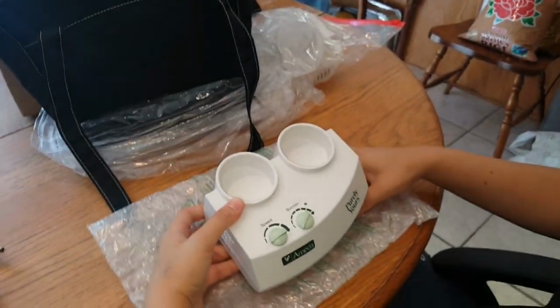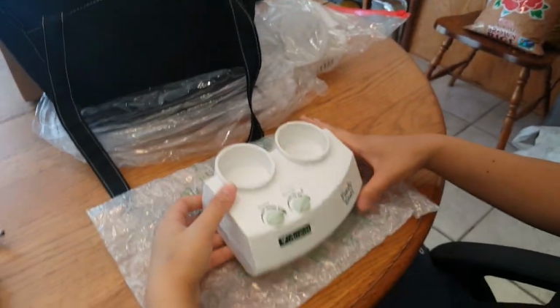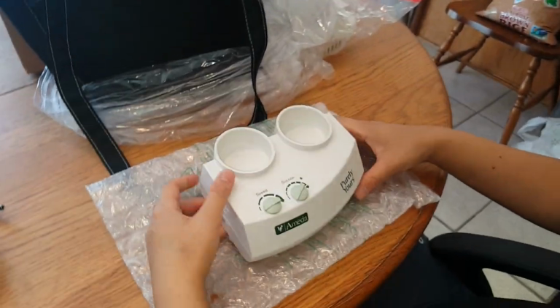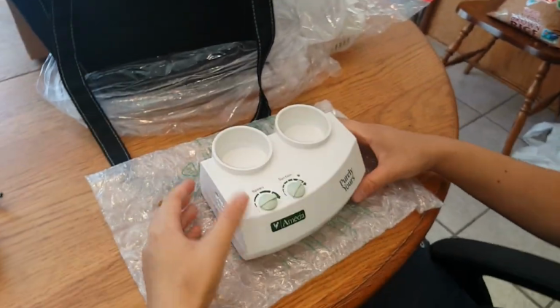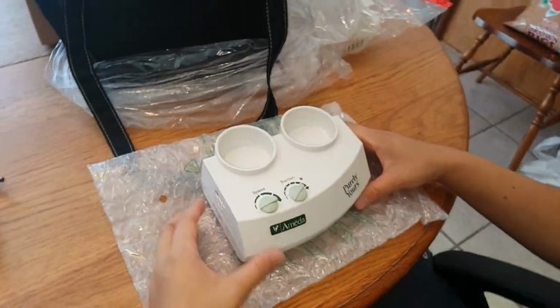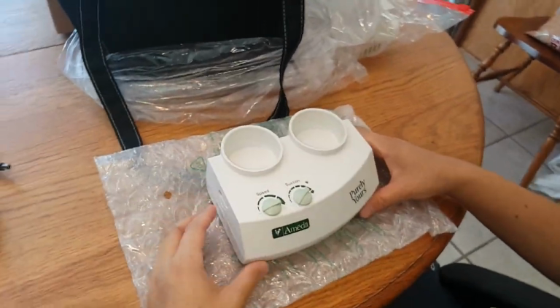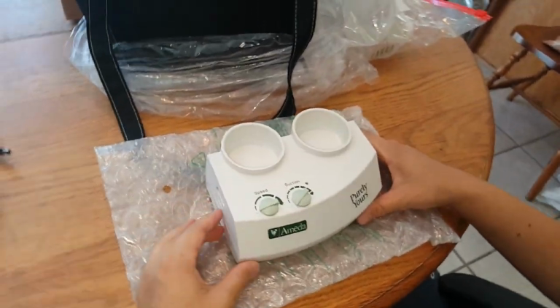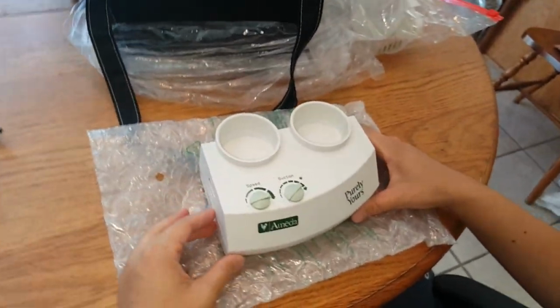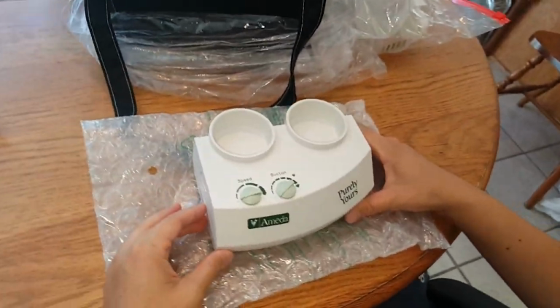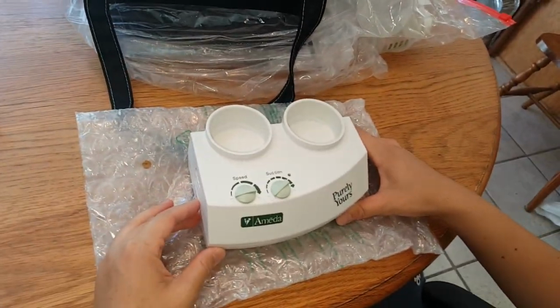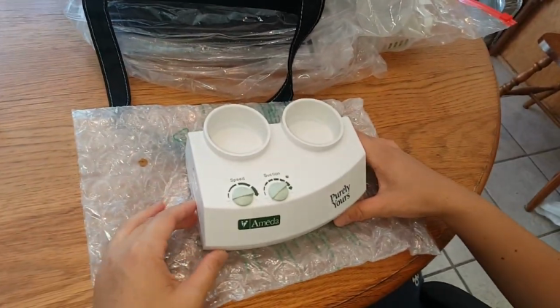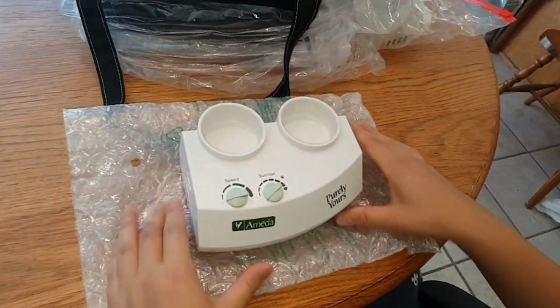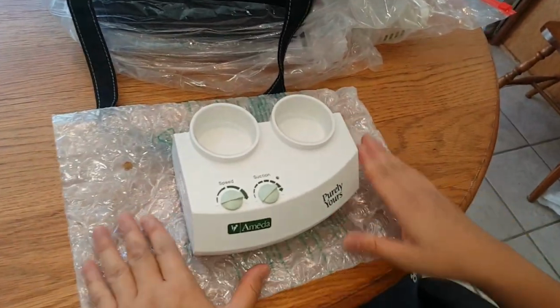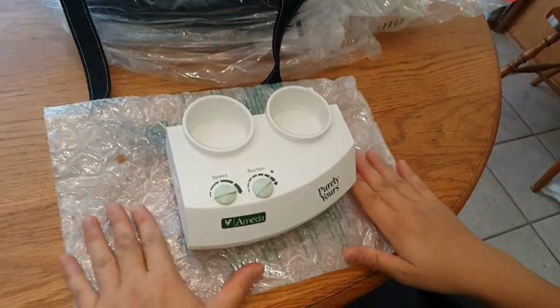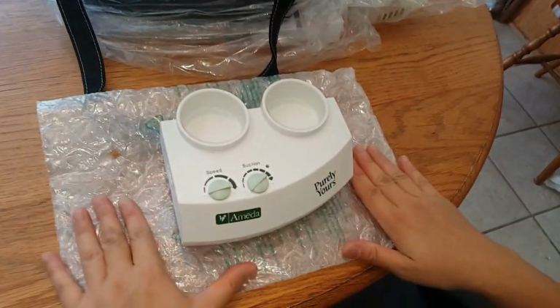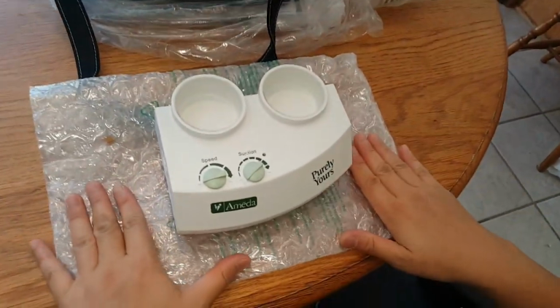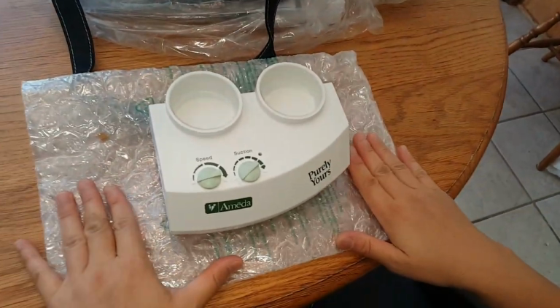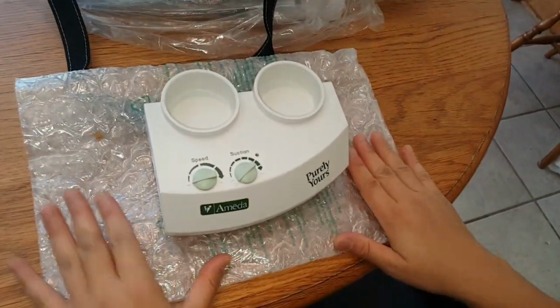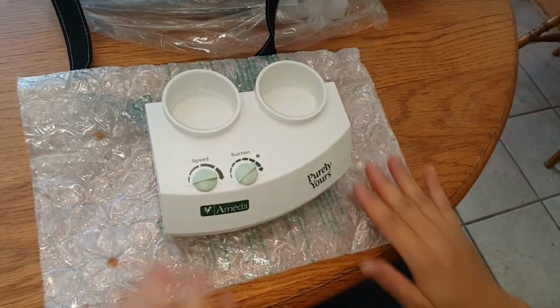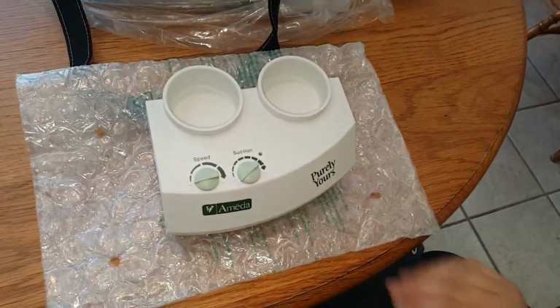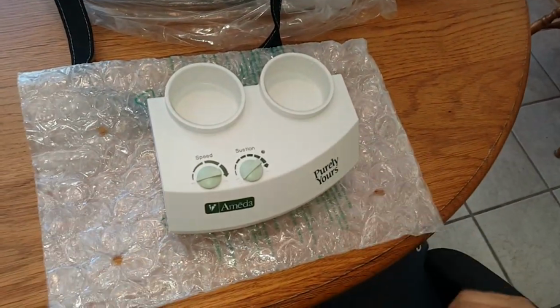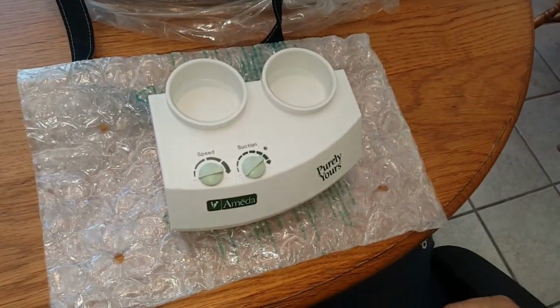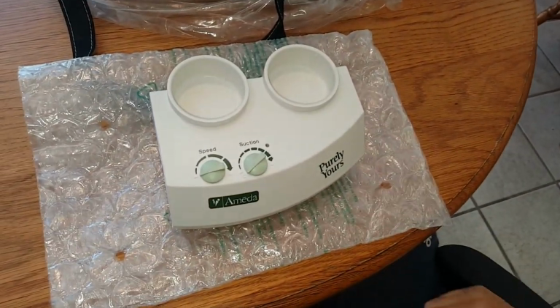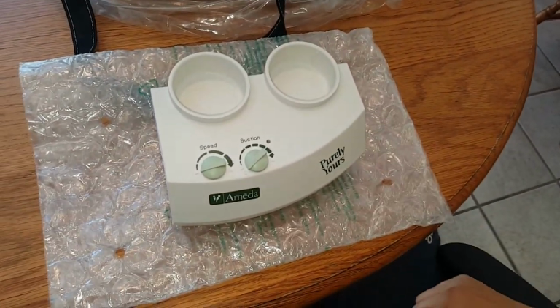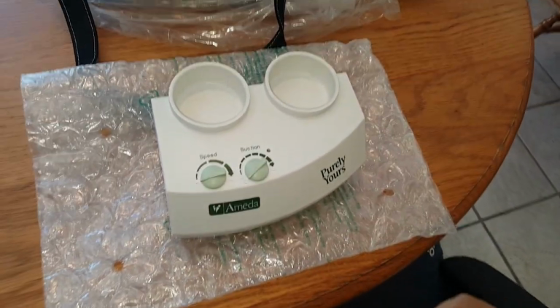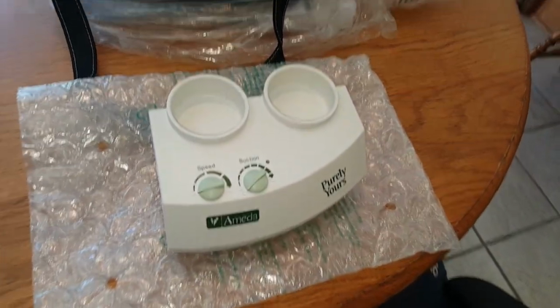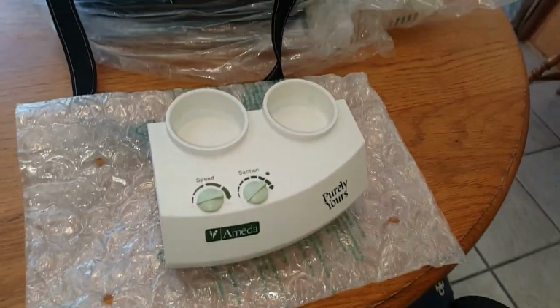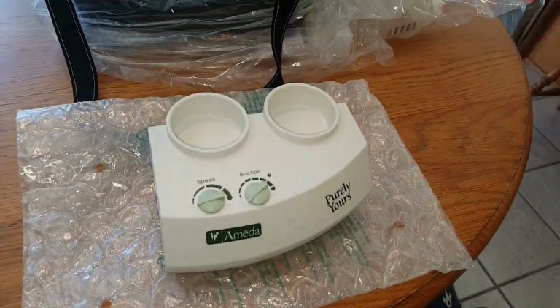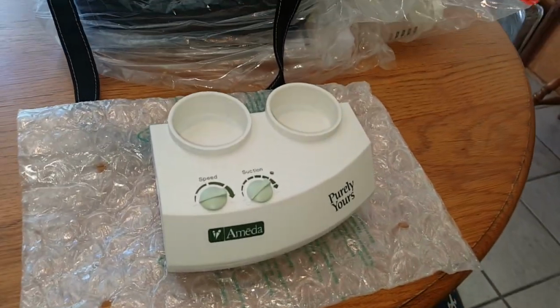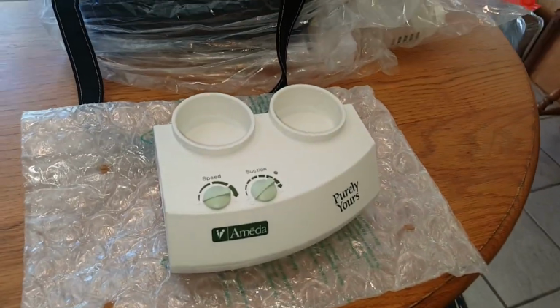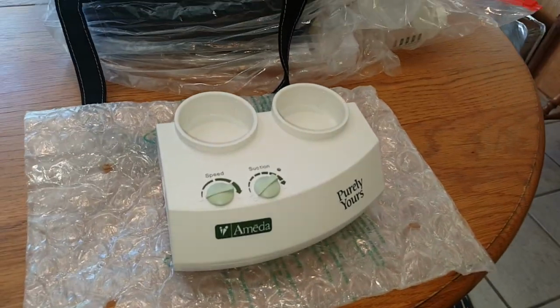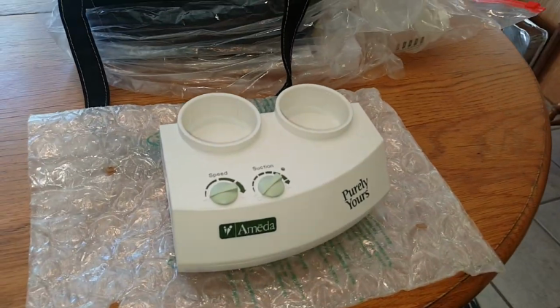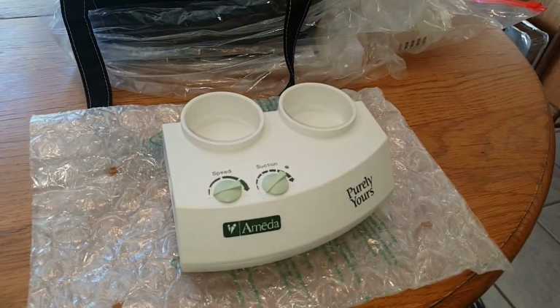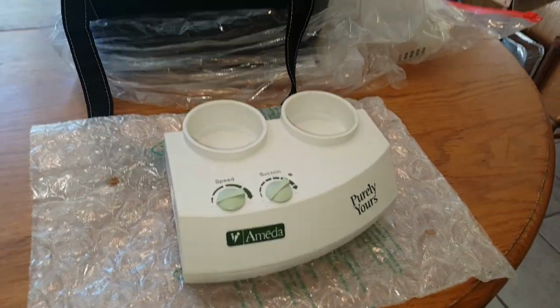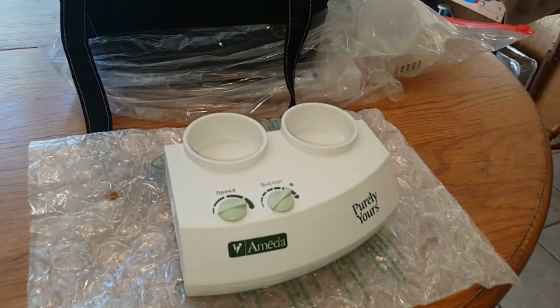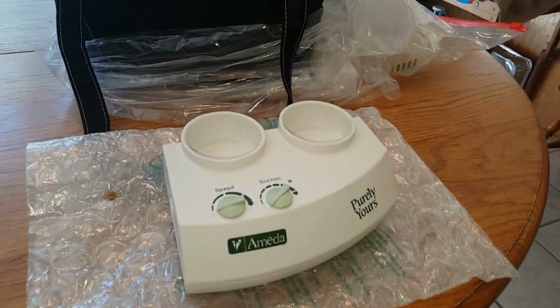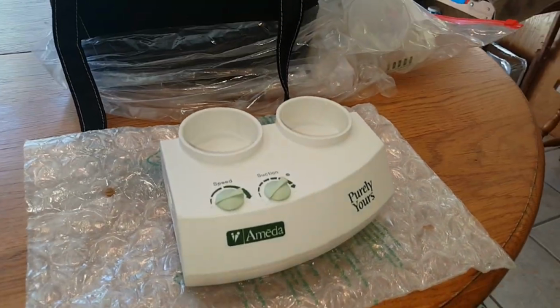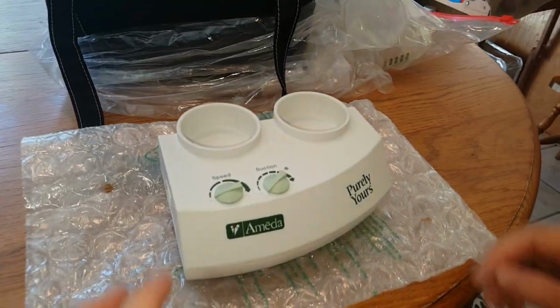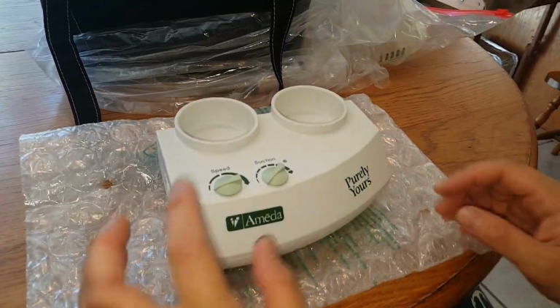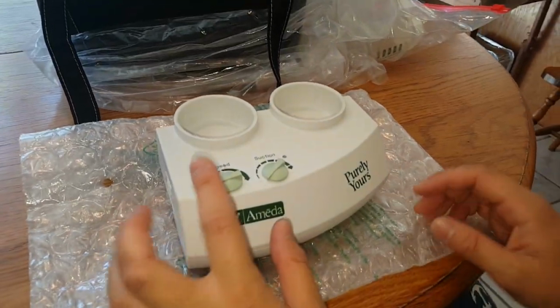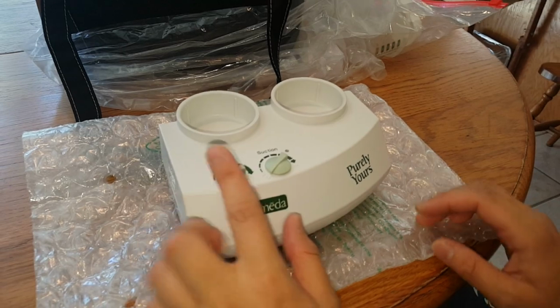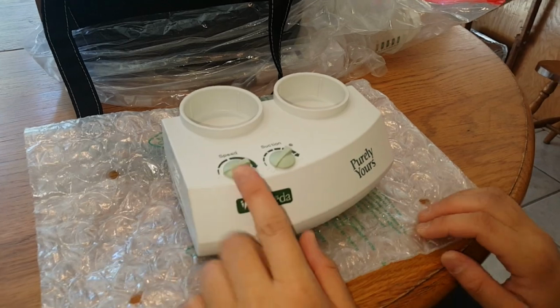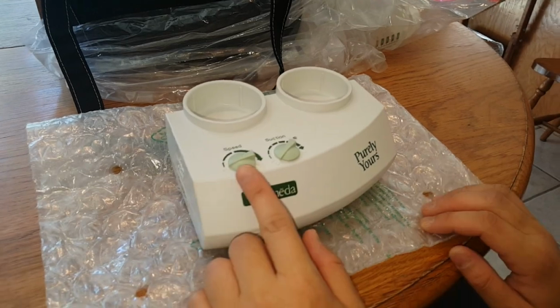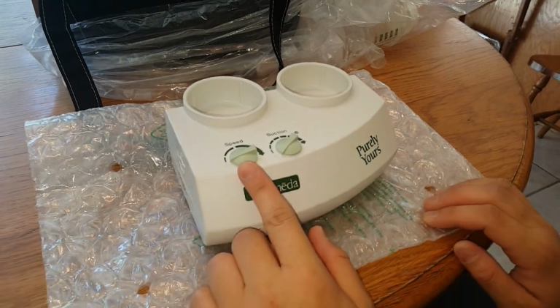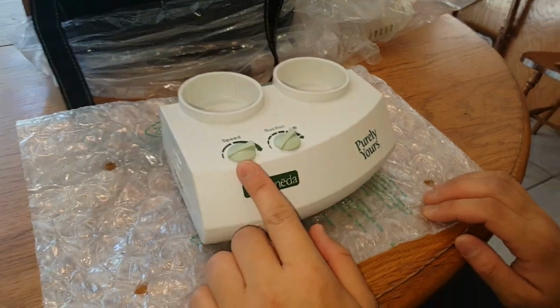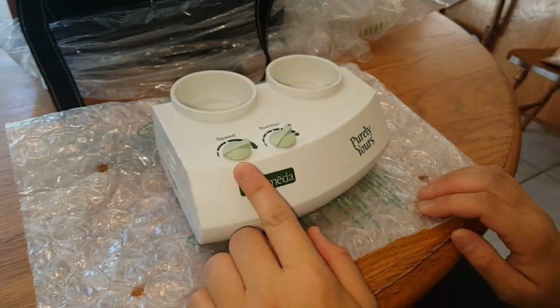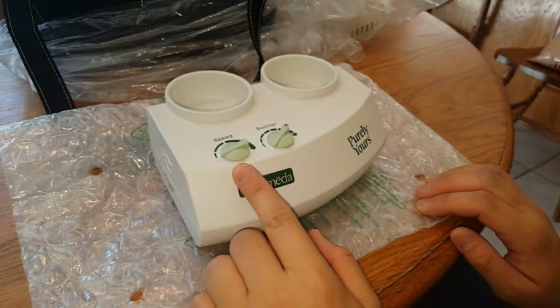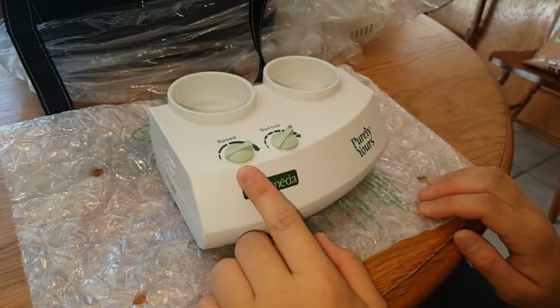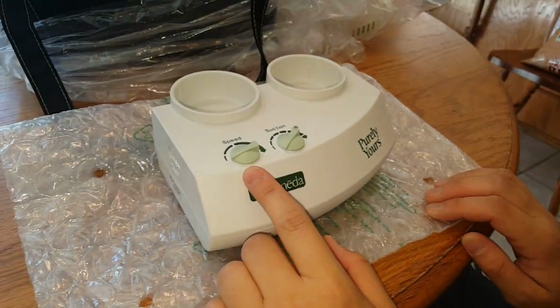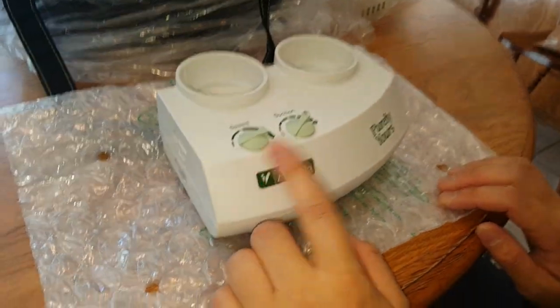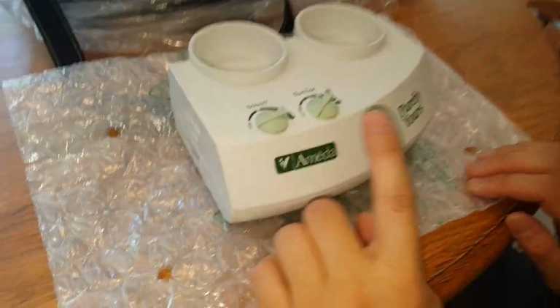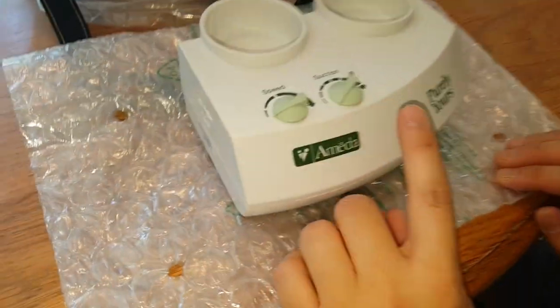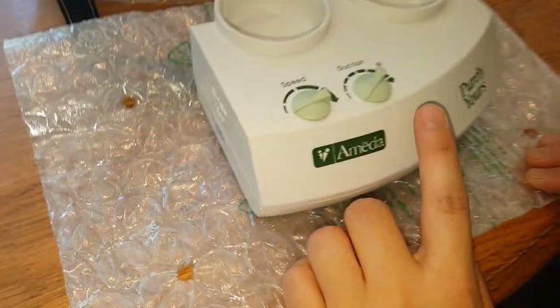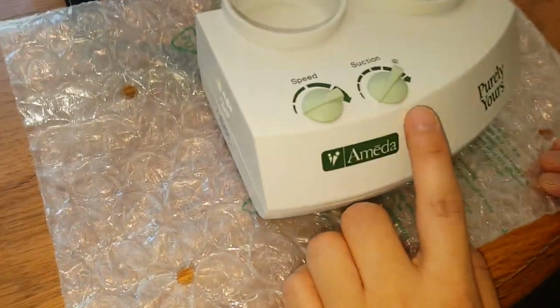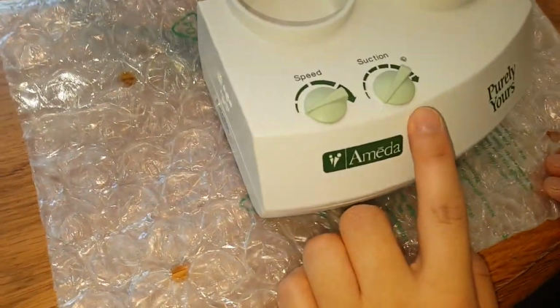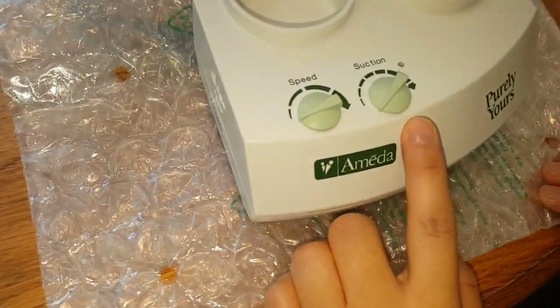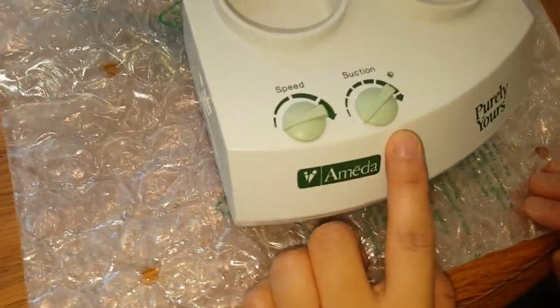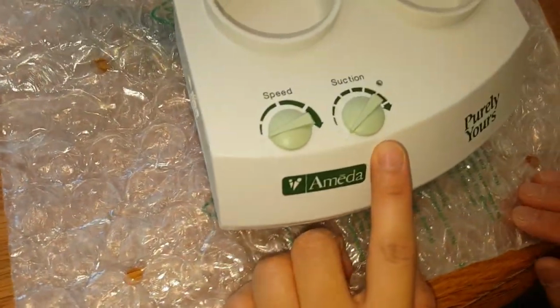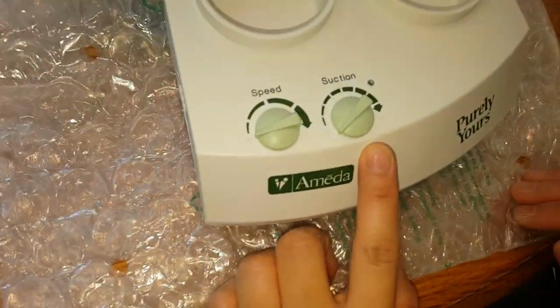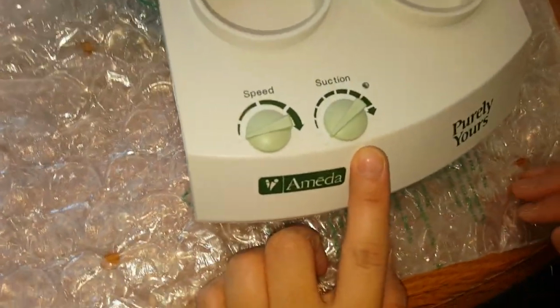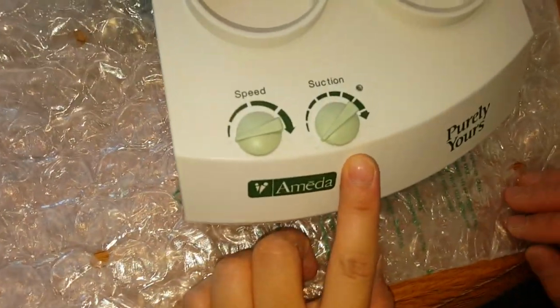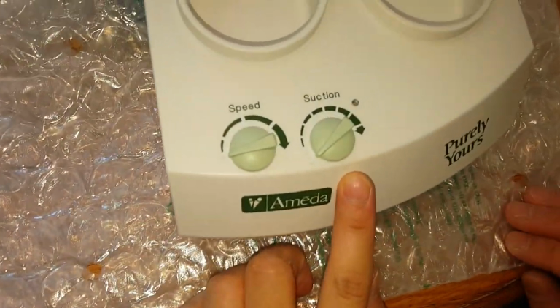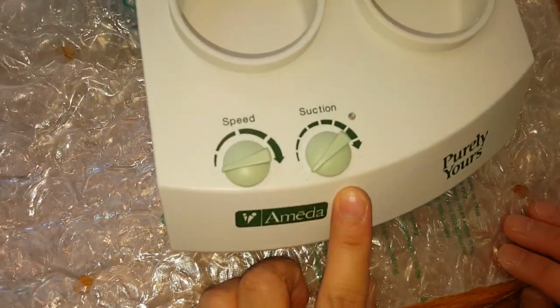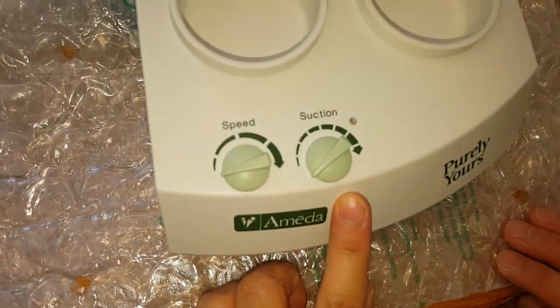This is how the breast pump looks. You have your speed on one side and the suction on the other.